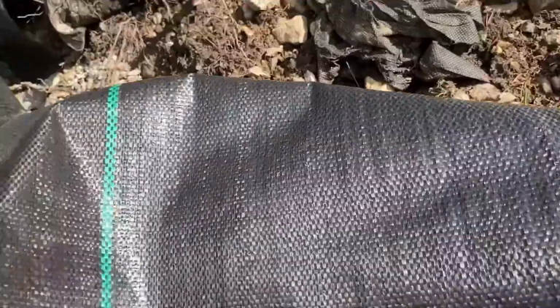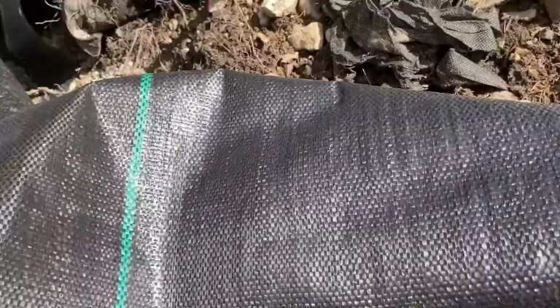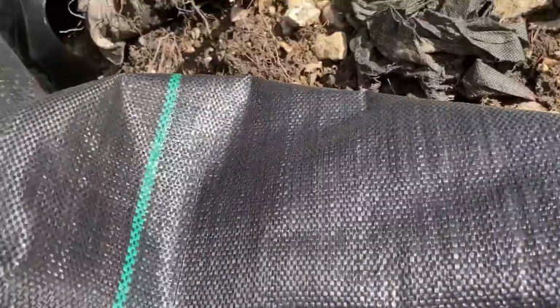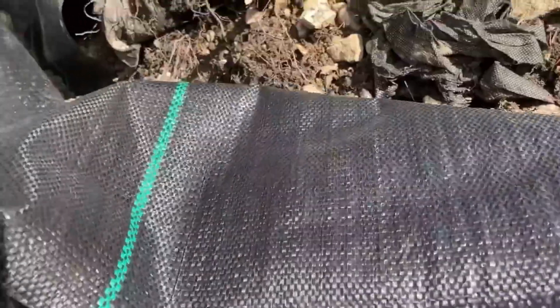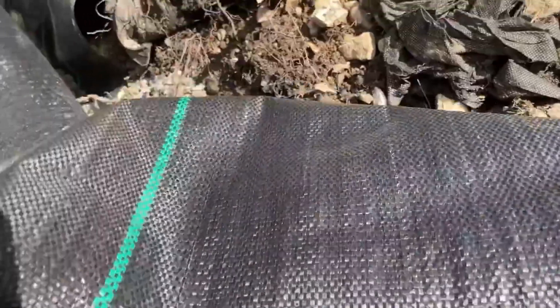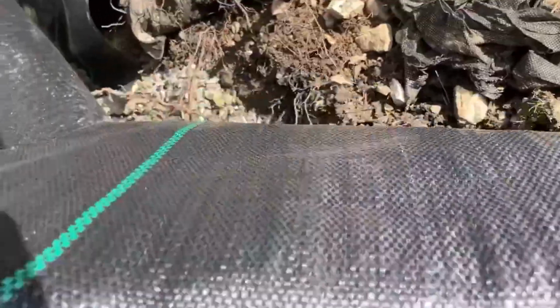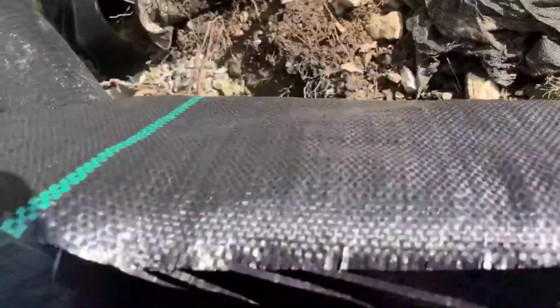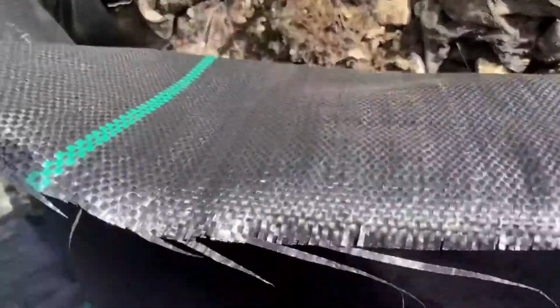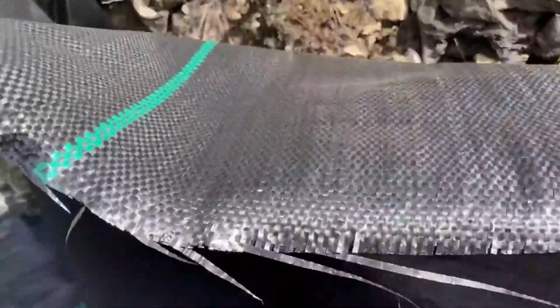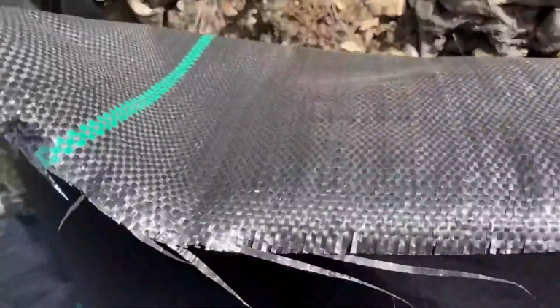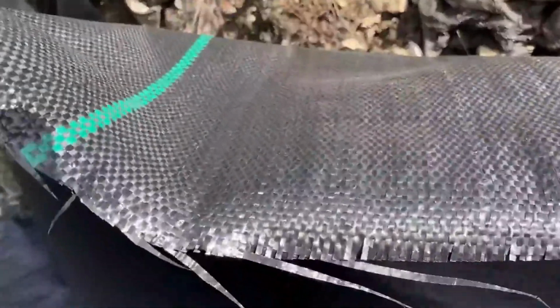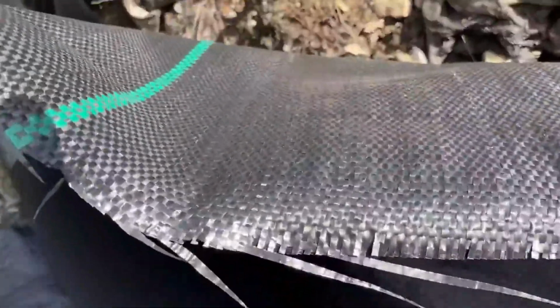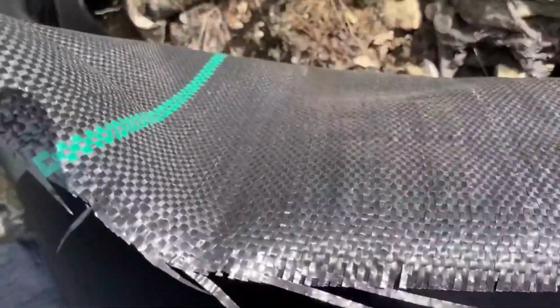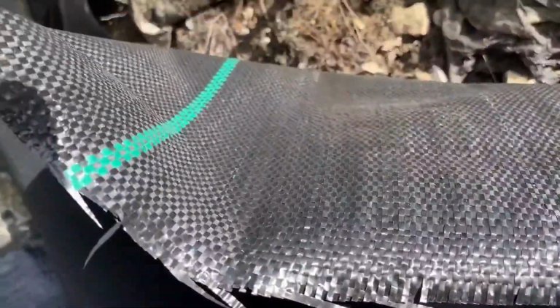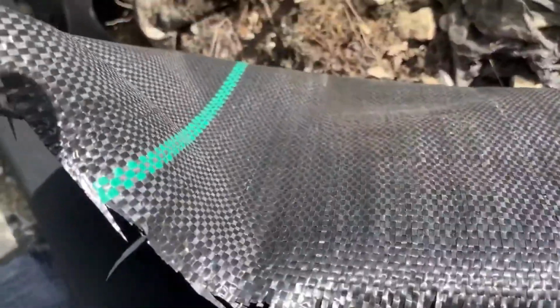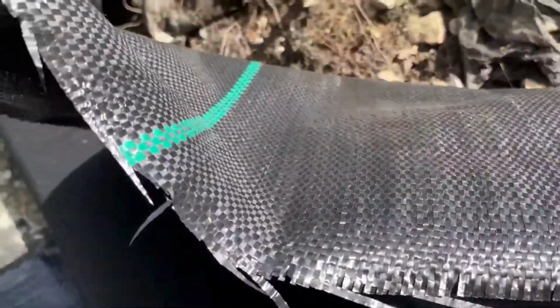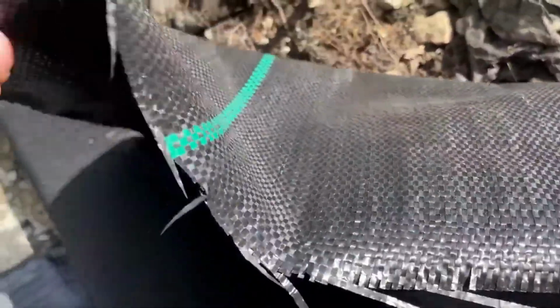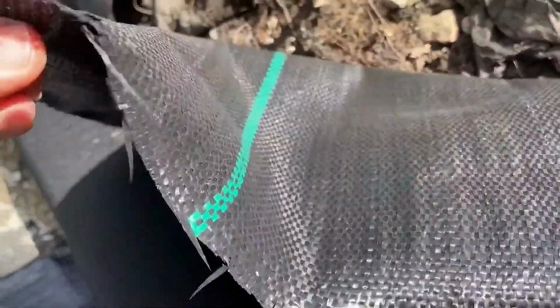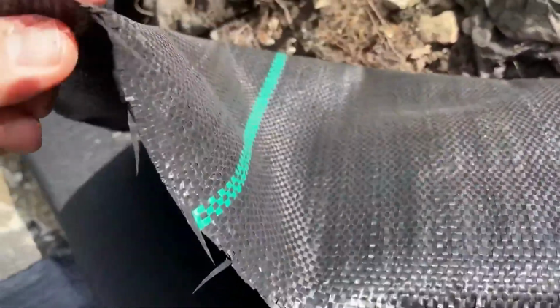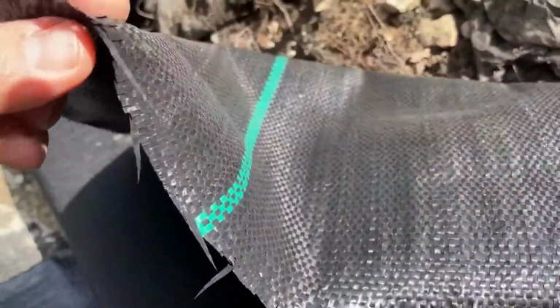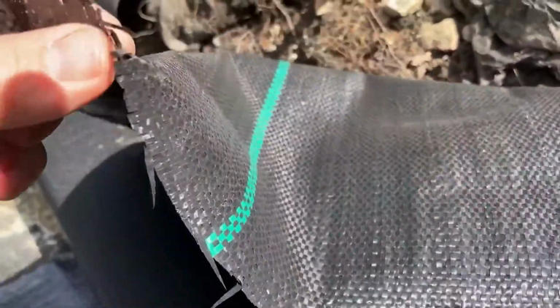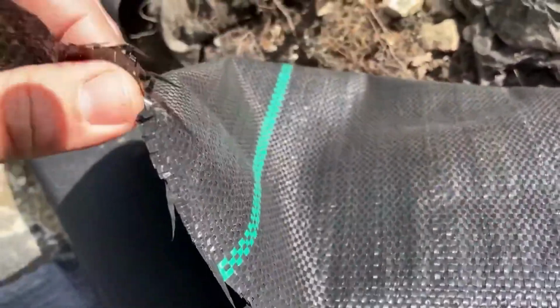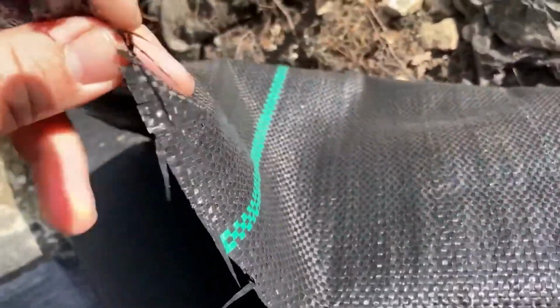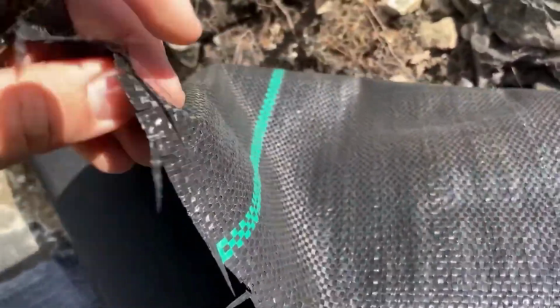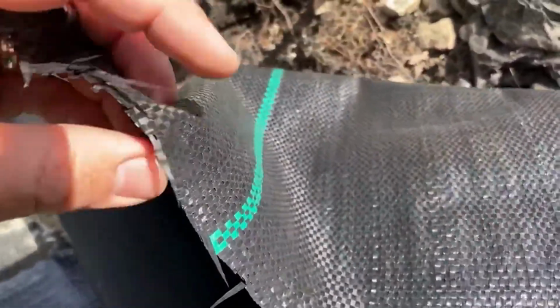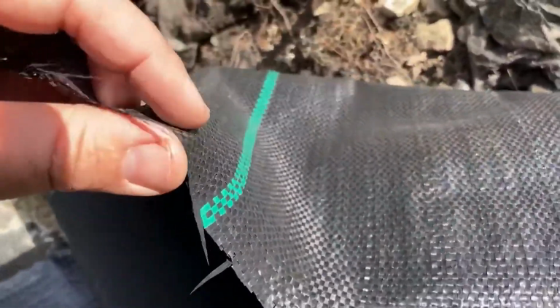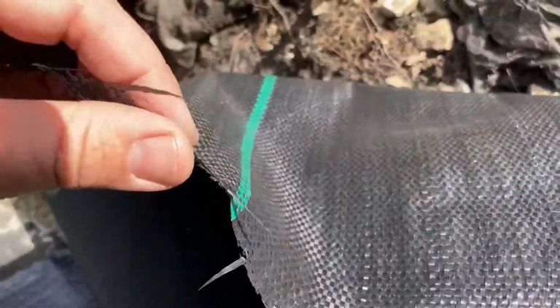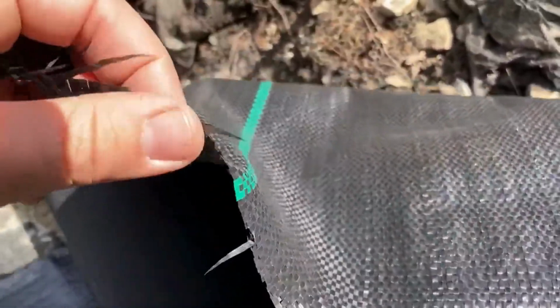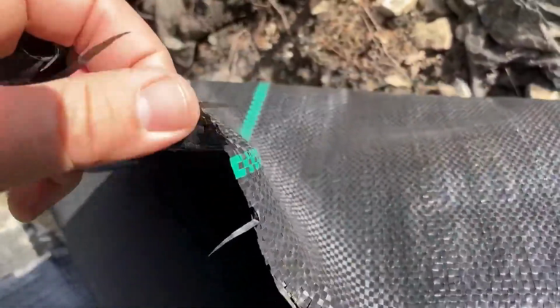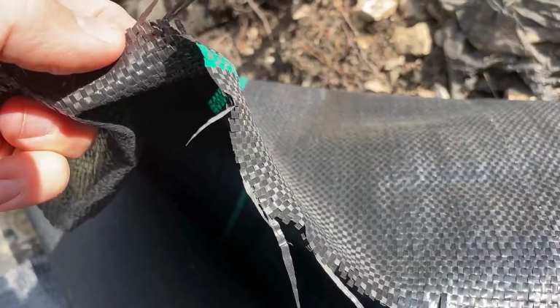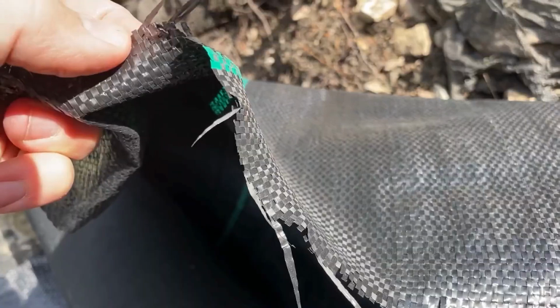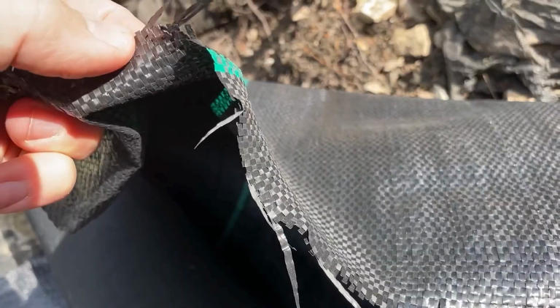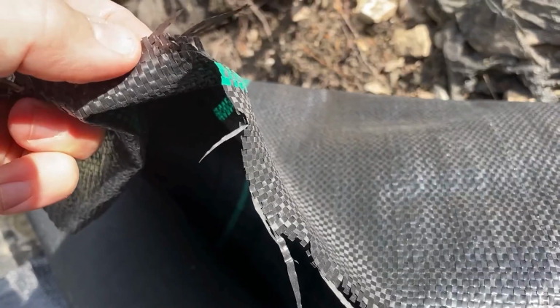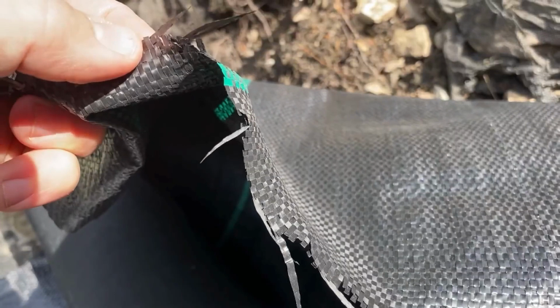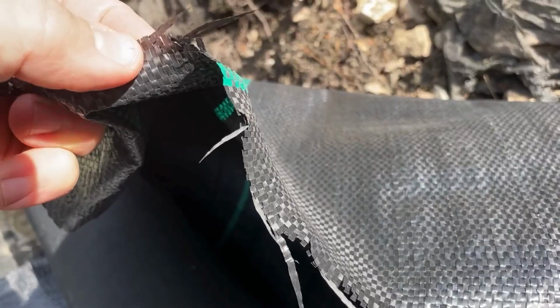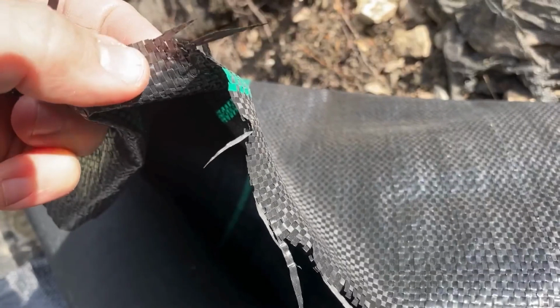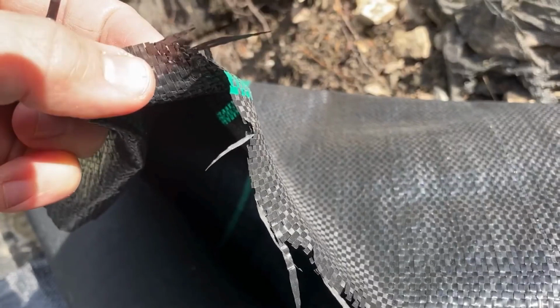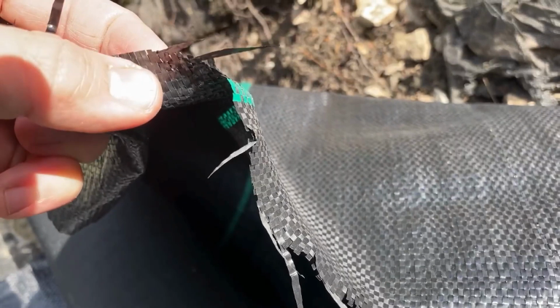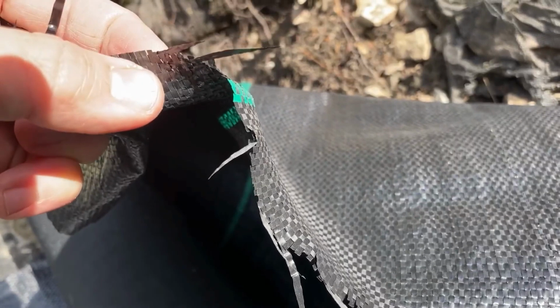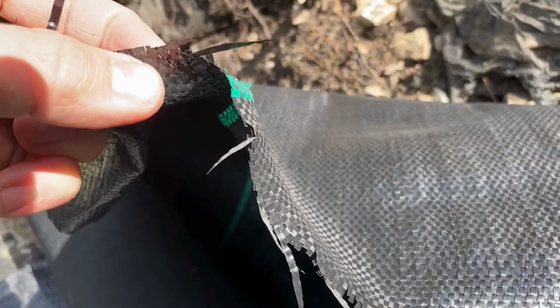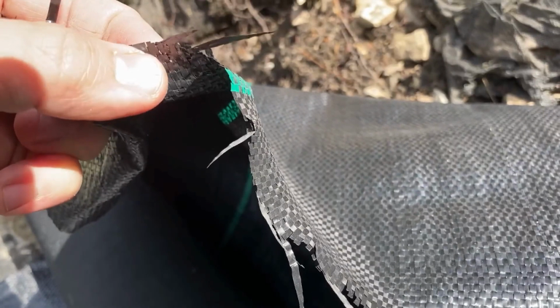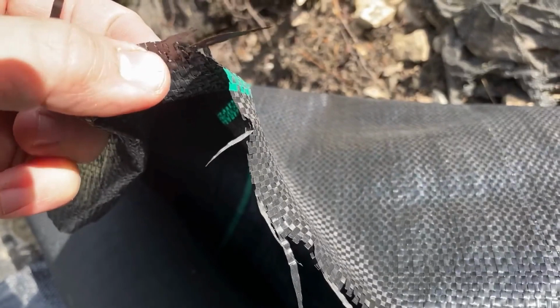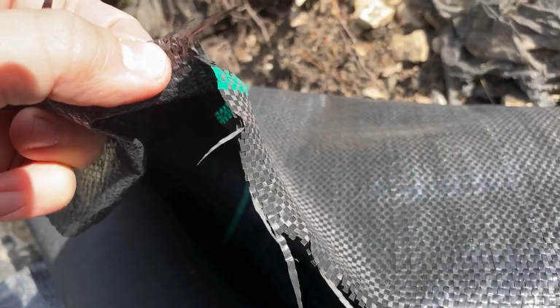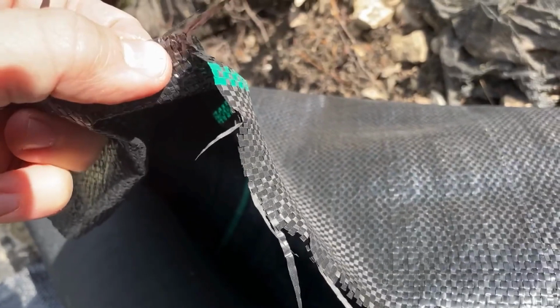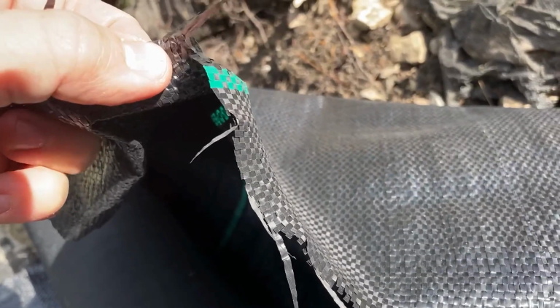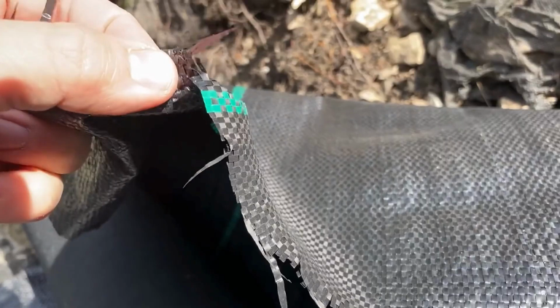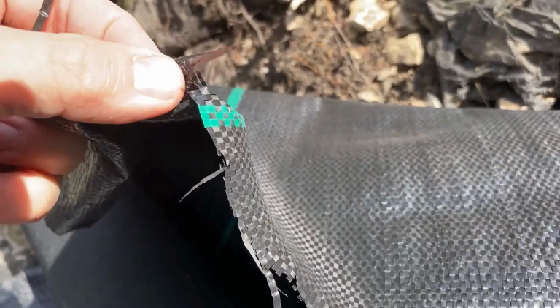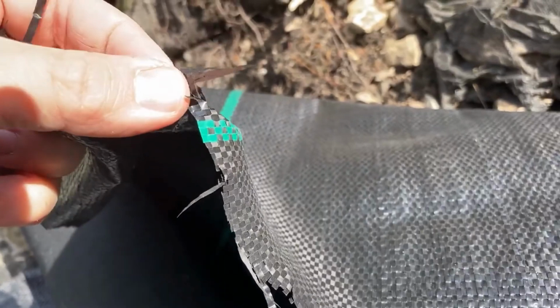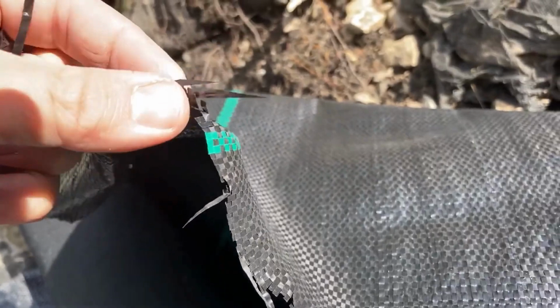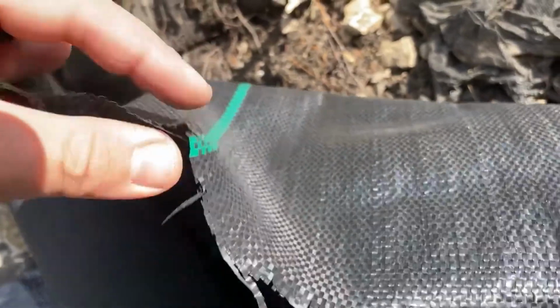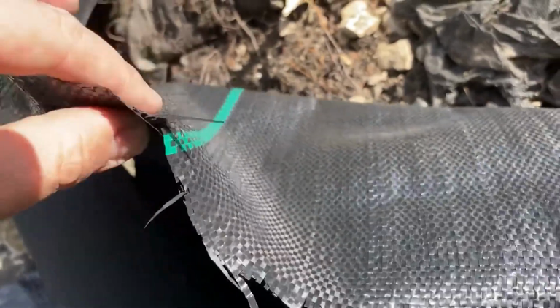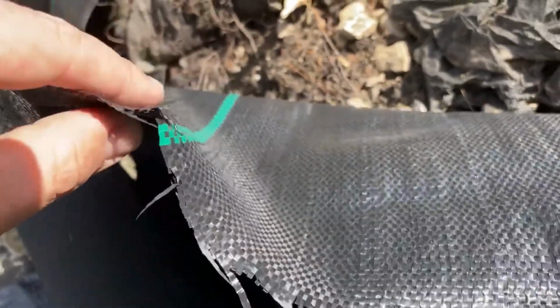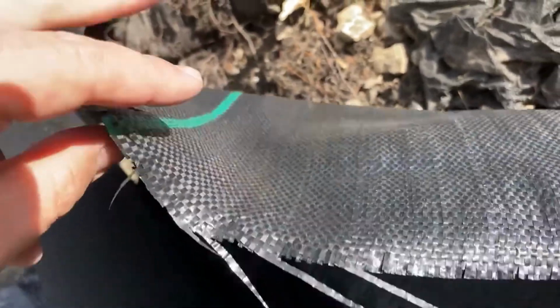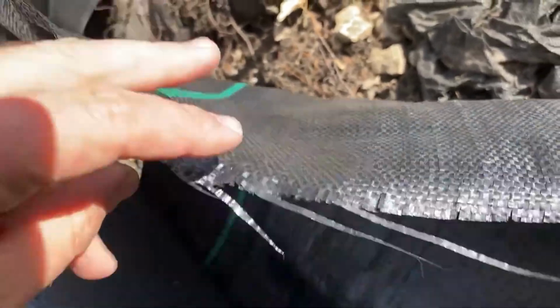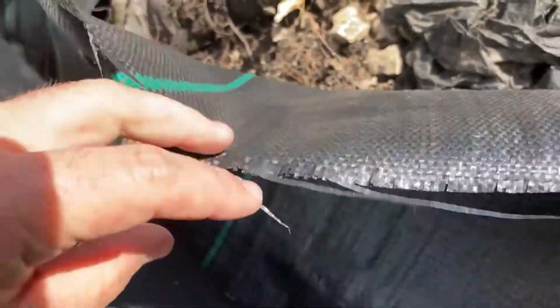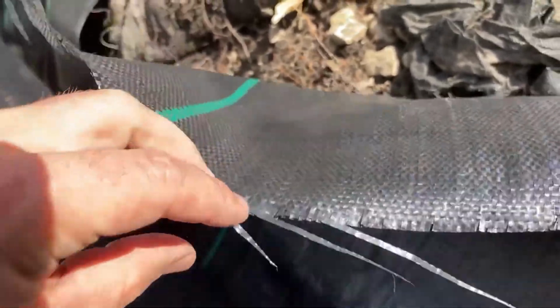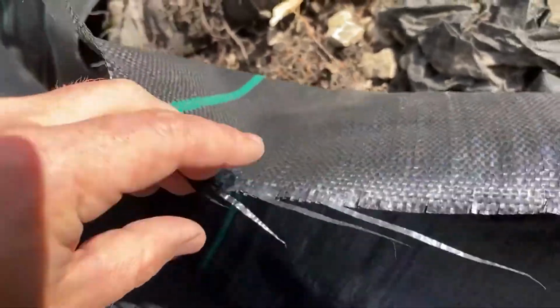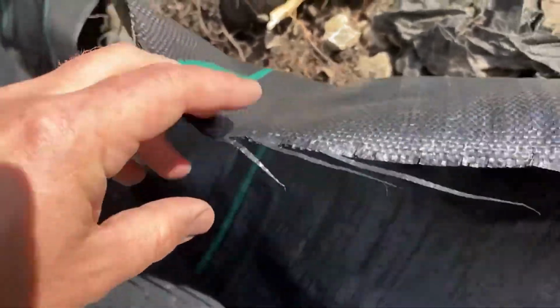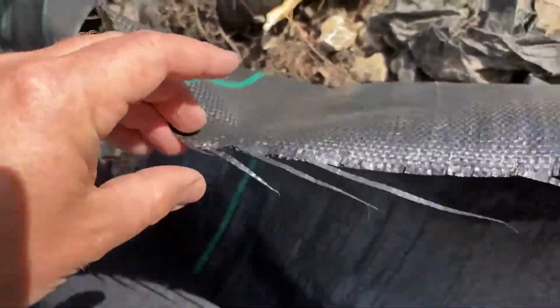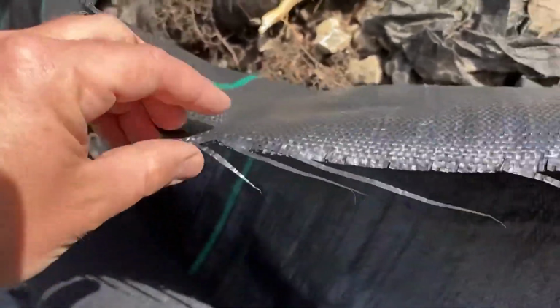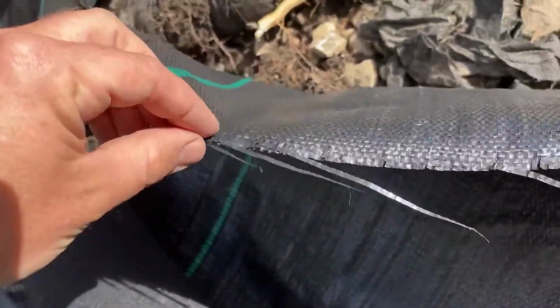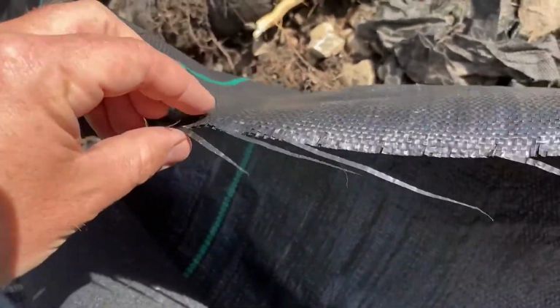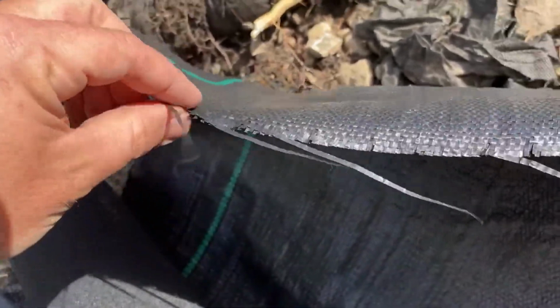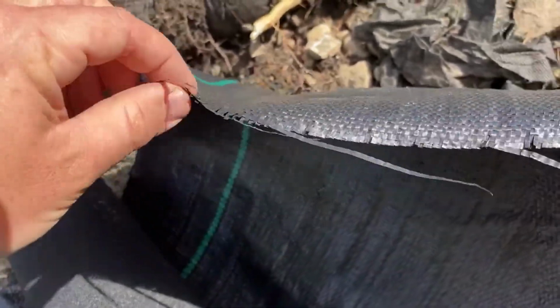It is a plasticky material. It's made of interwoven plastic threads — very thin plastic threads.